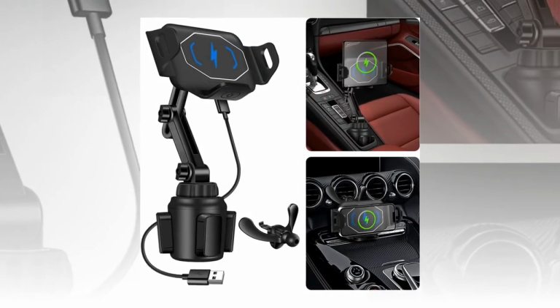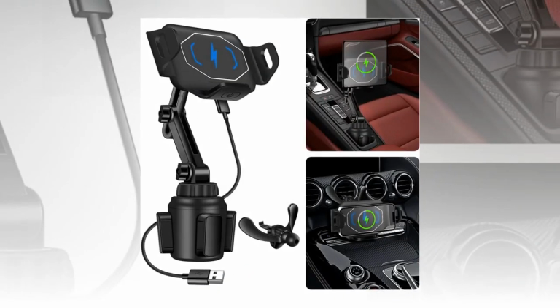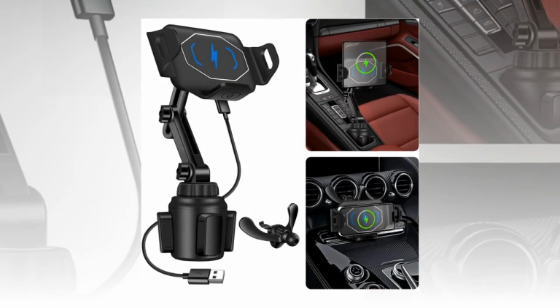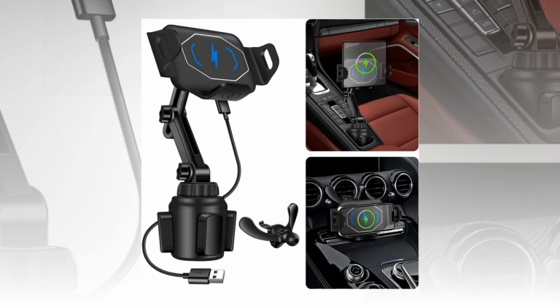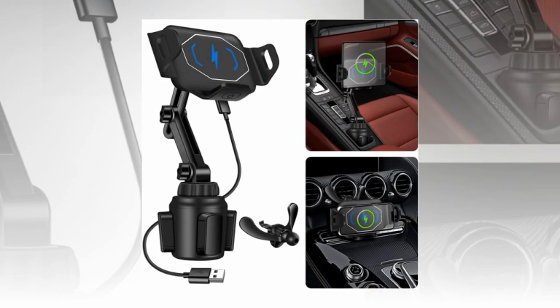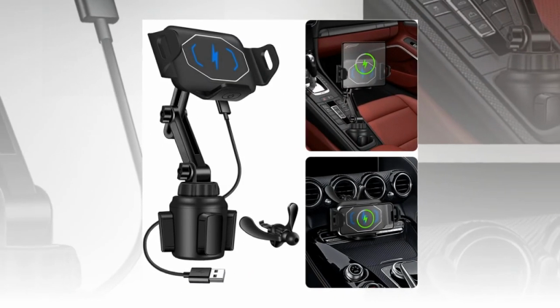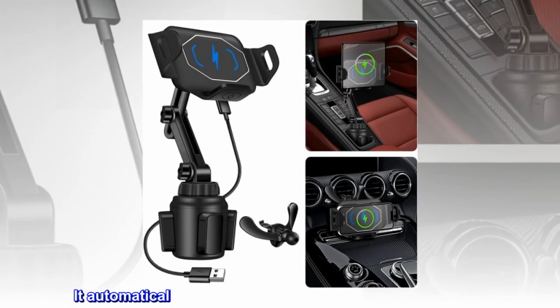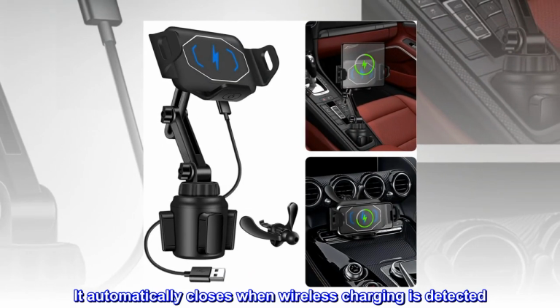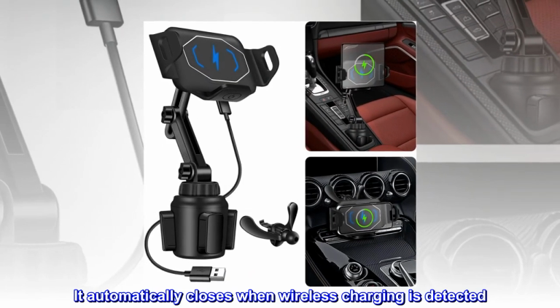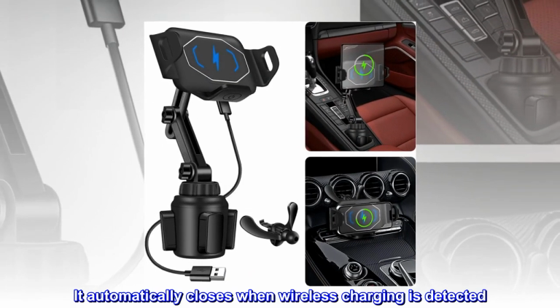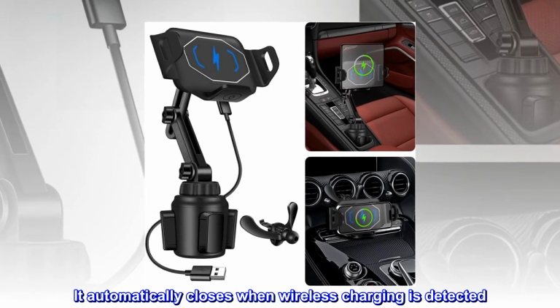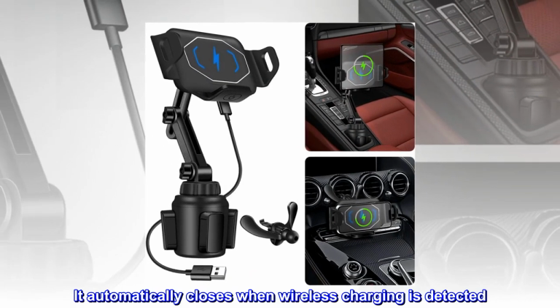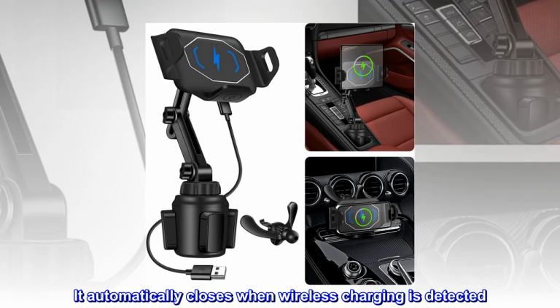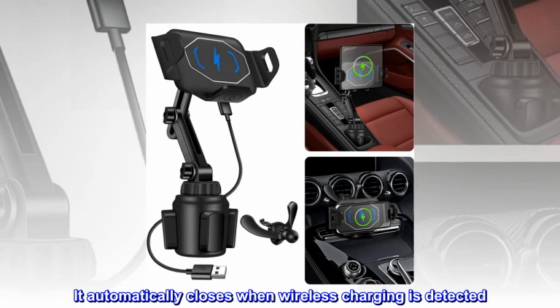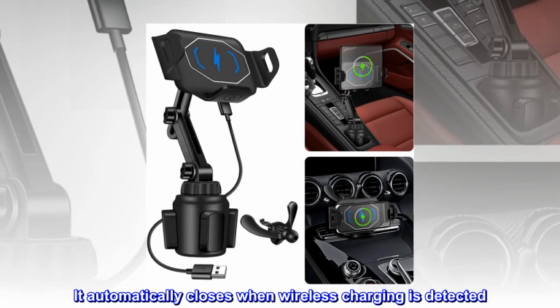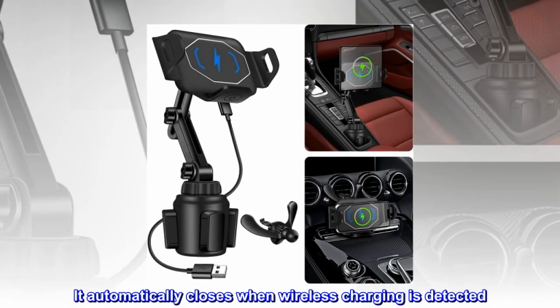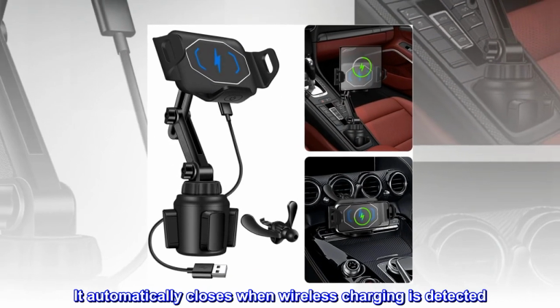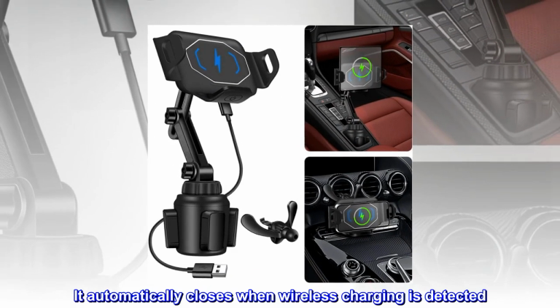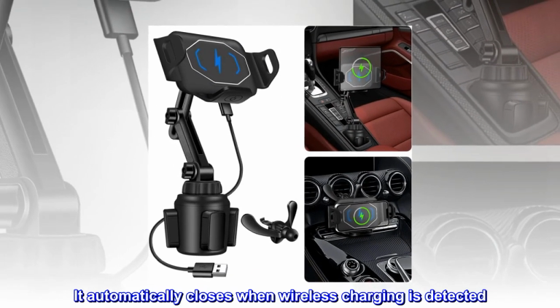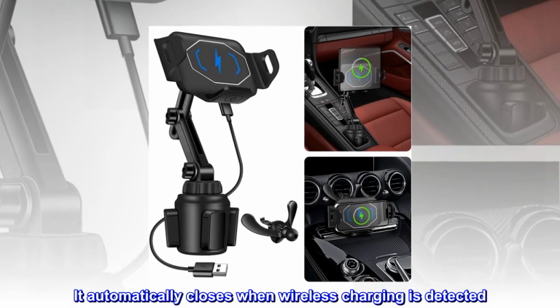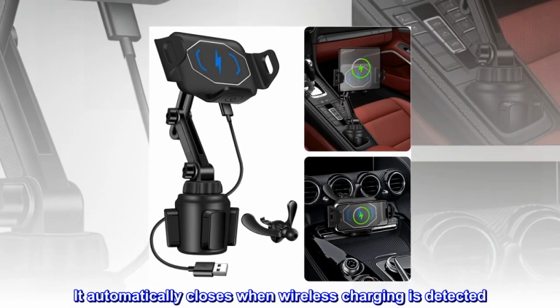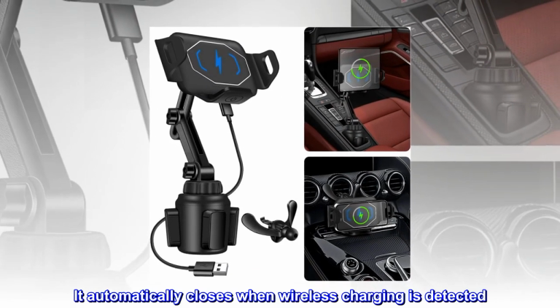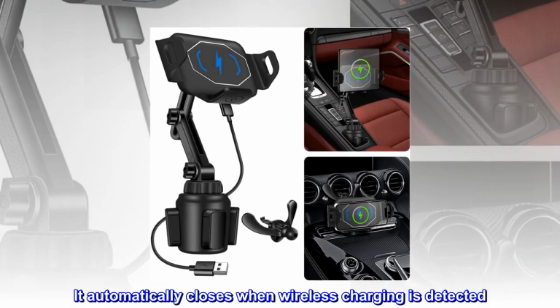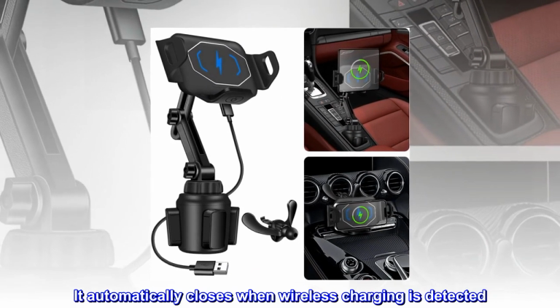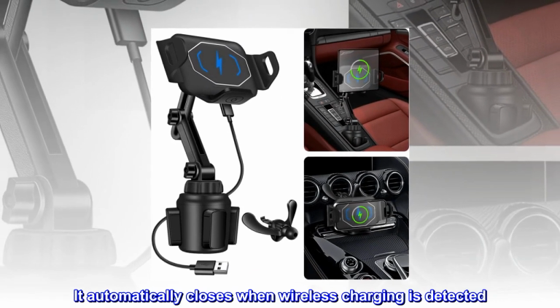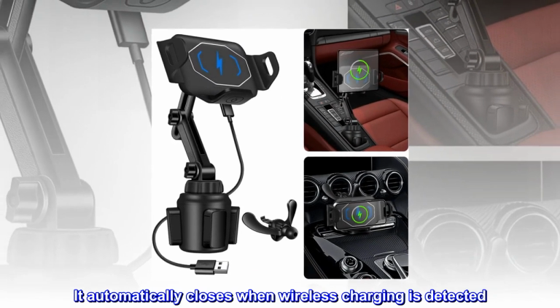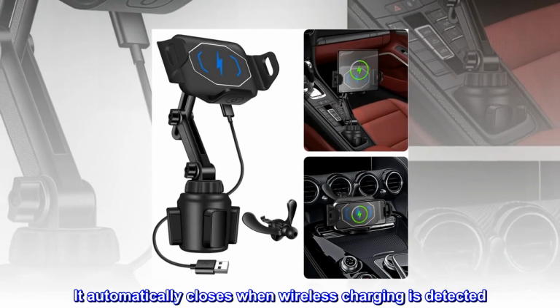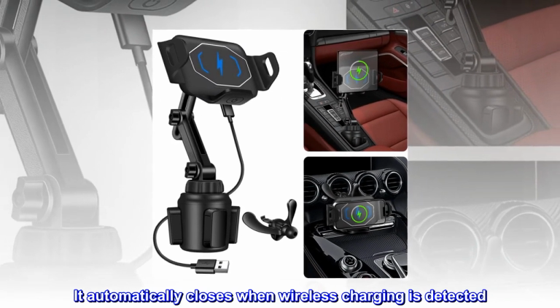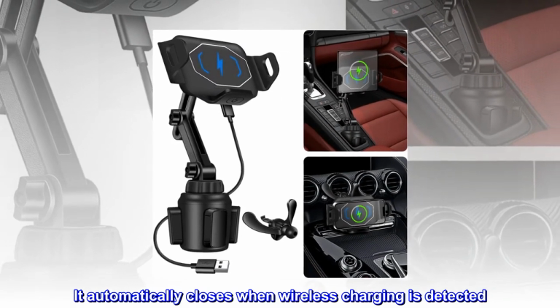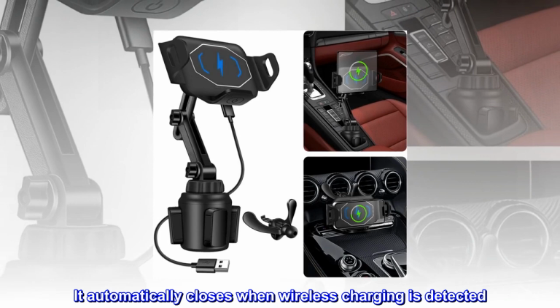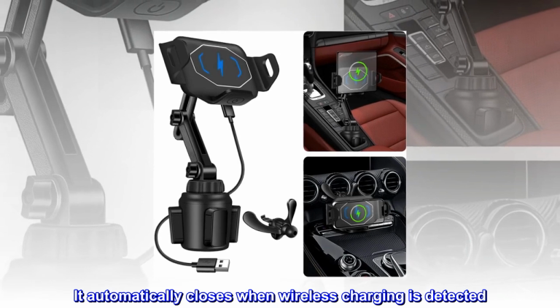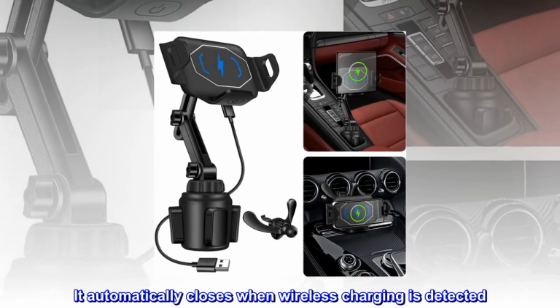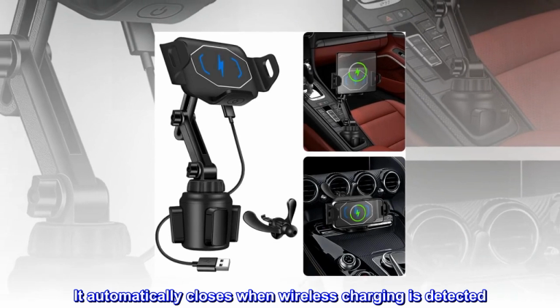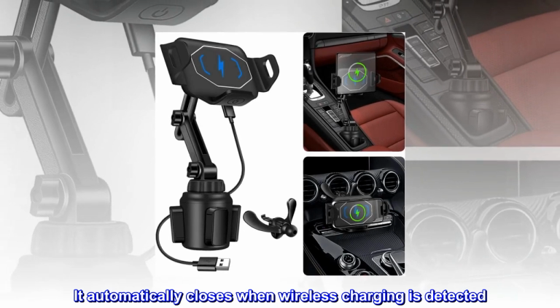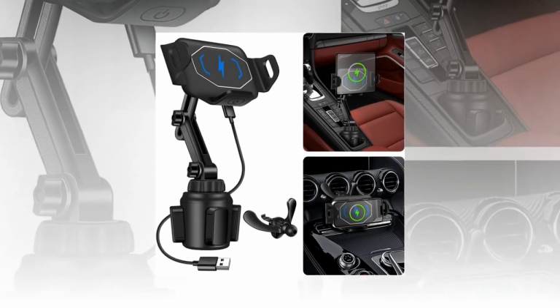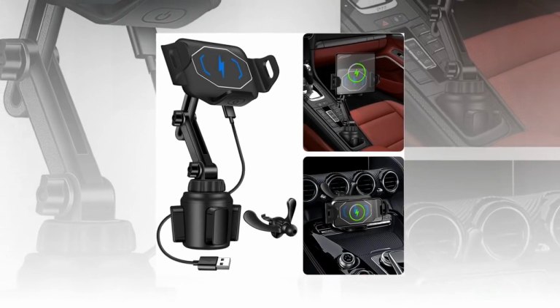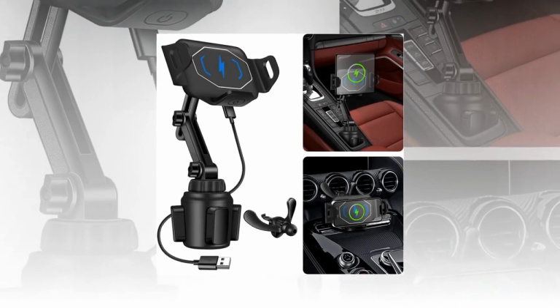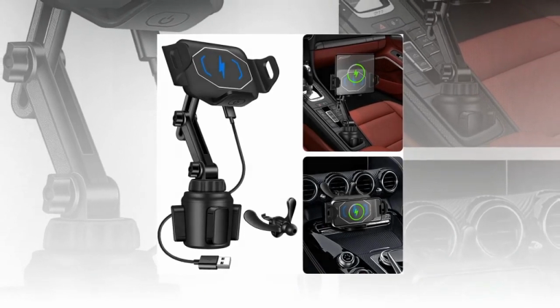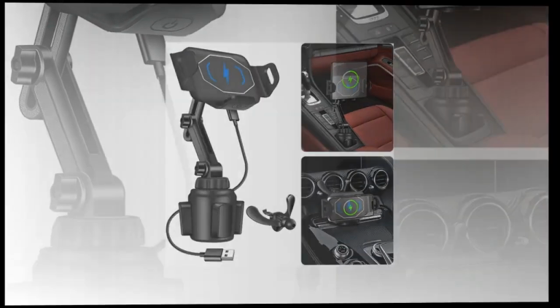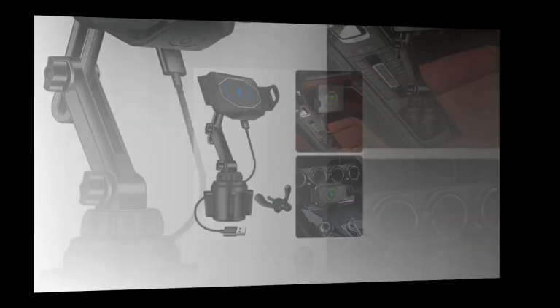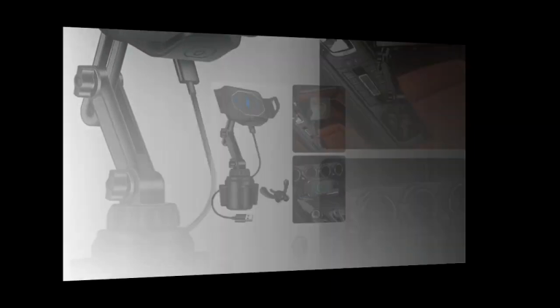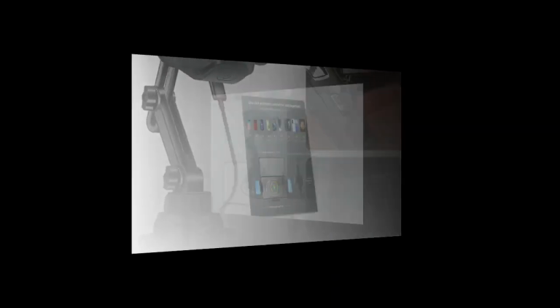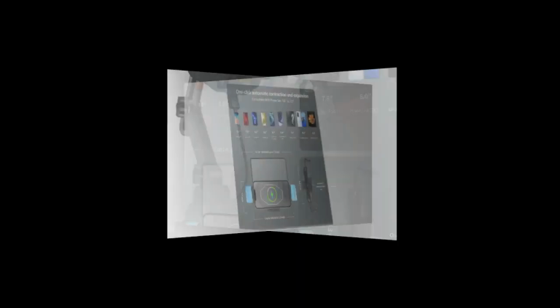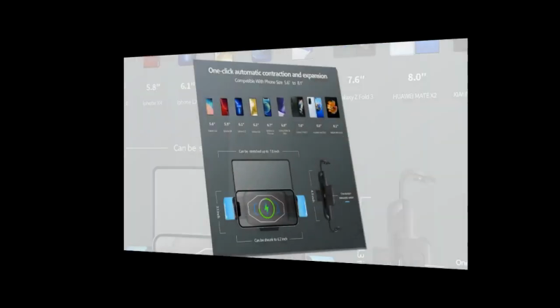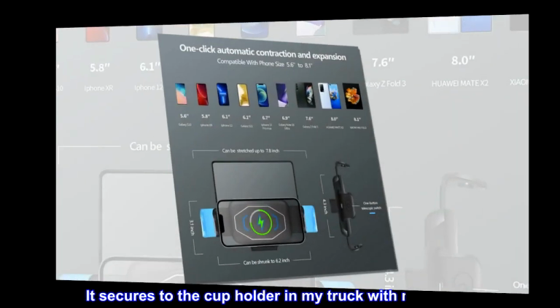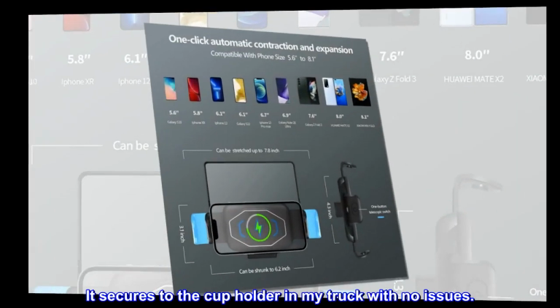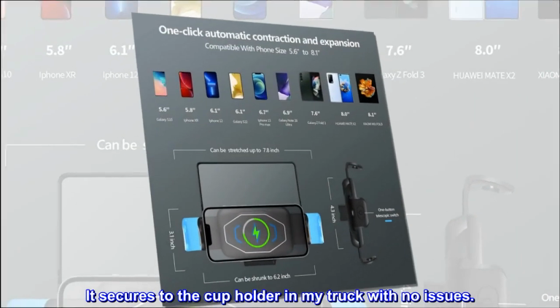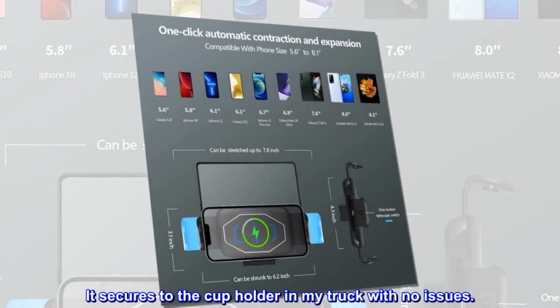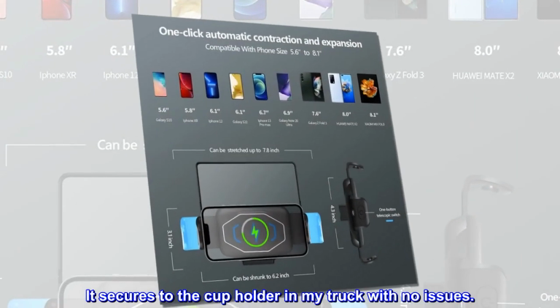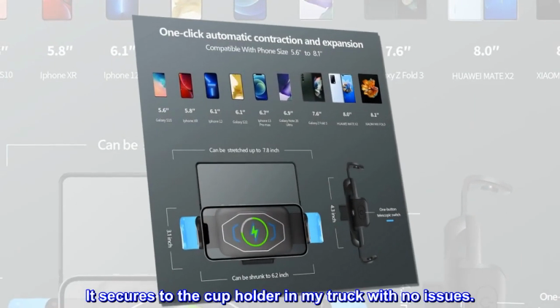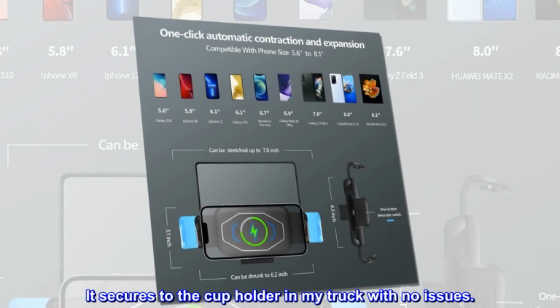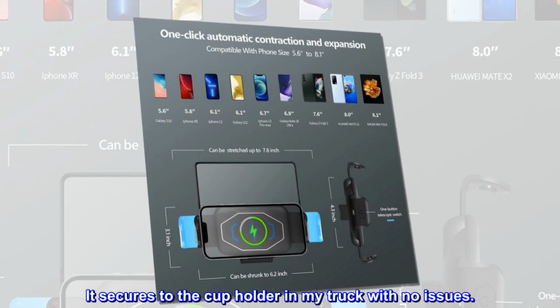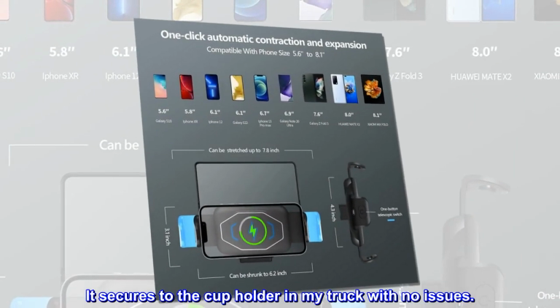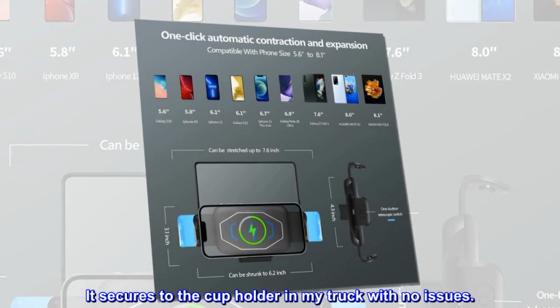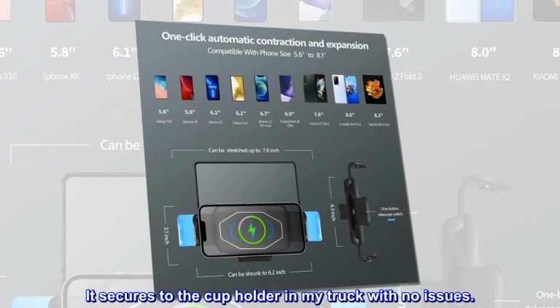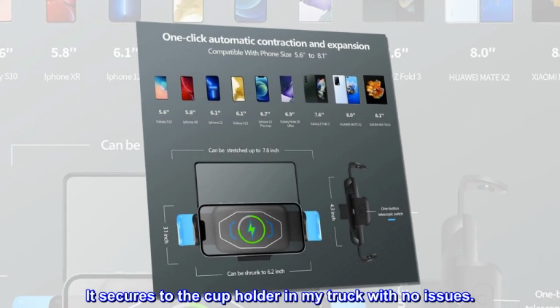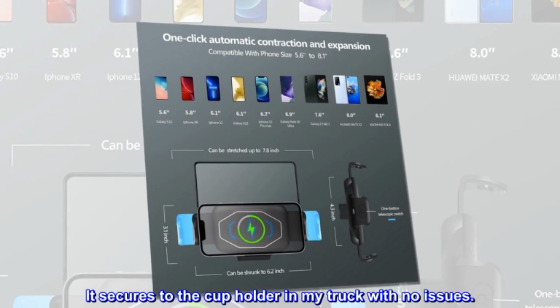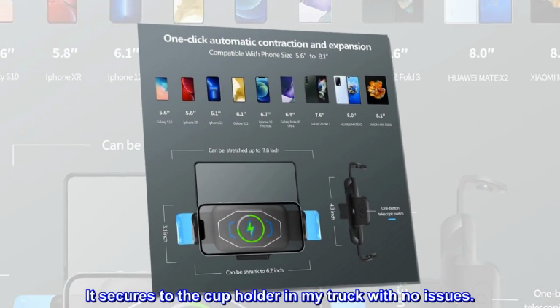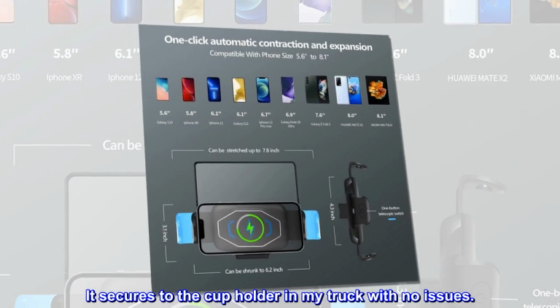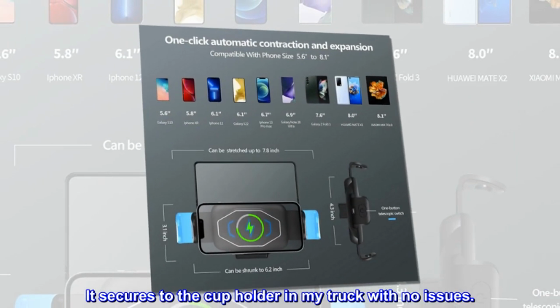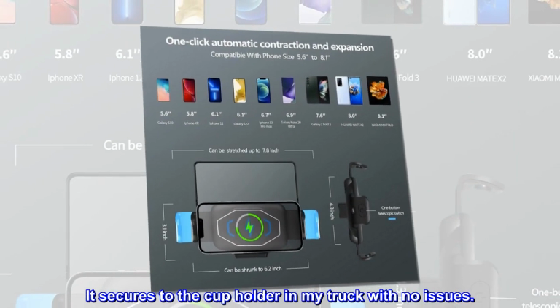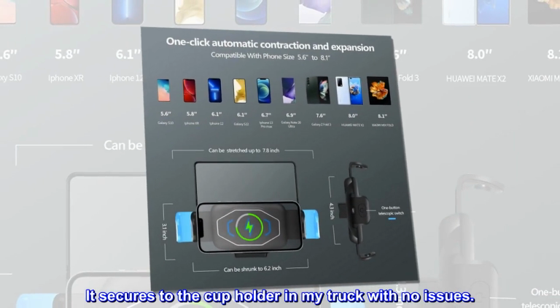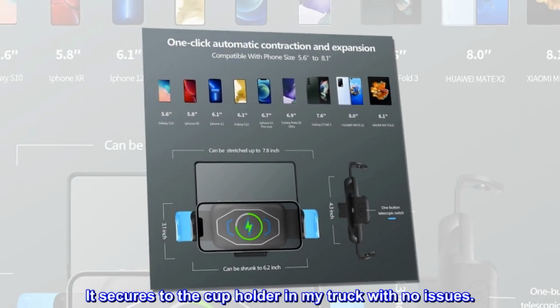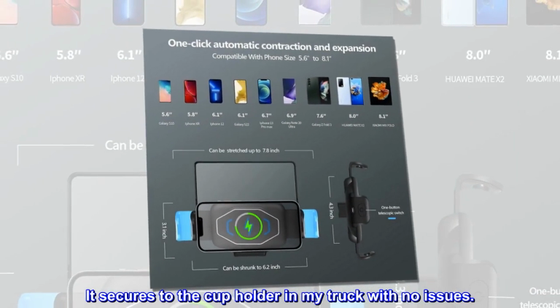It automatically closes when wireless charging is detected. It secures to the cup holder in my truck with no issues.